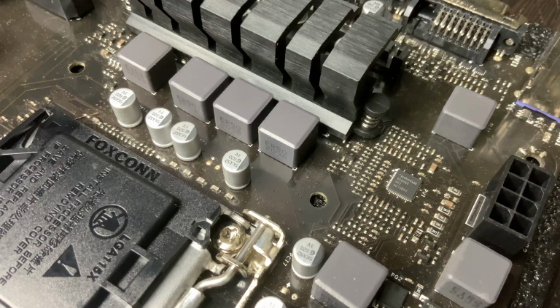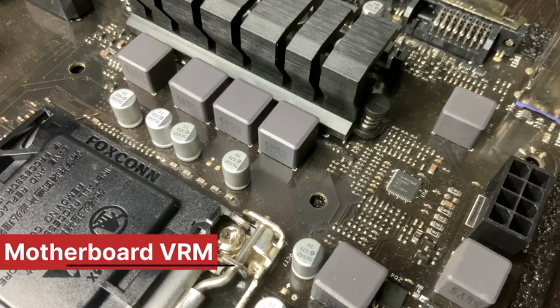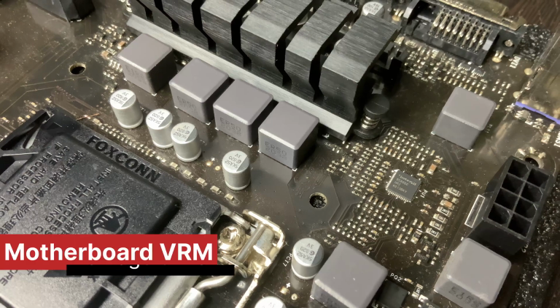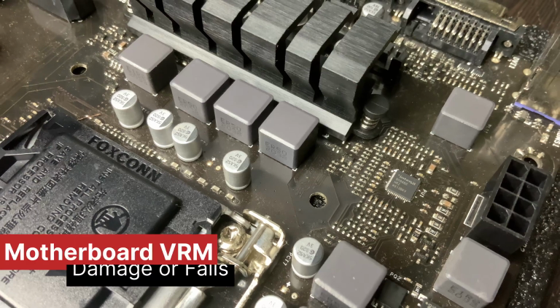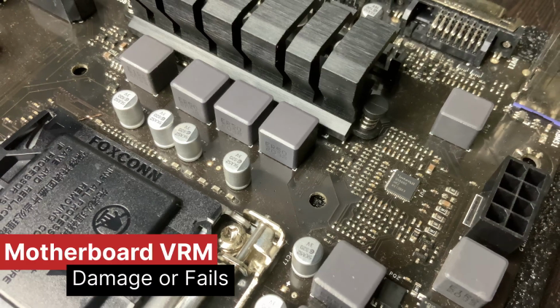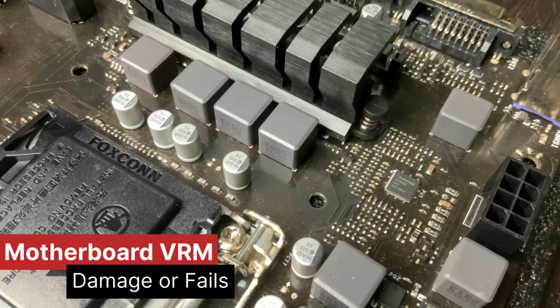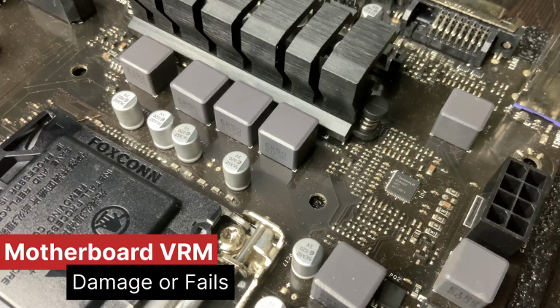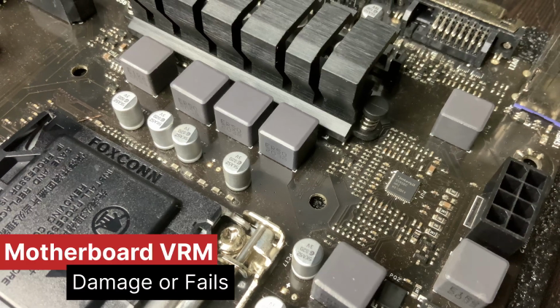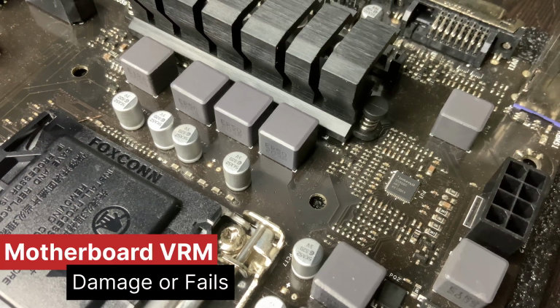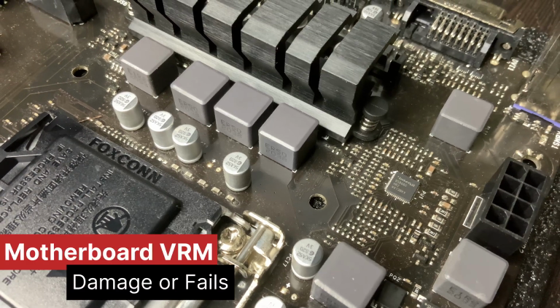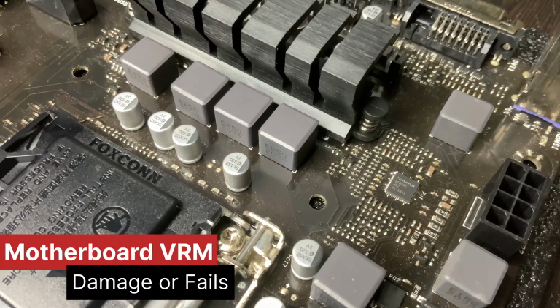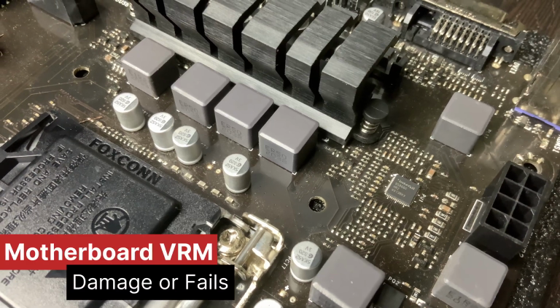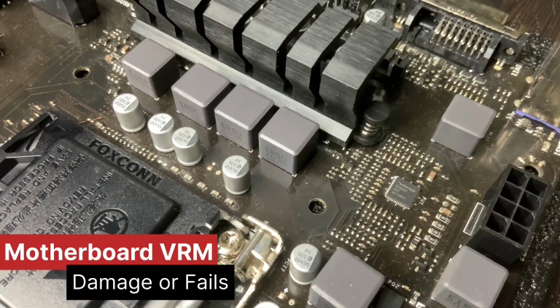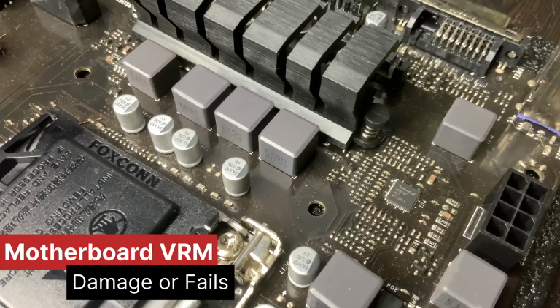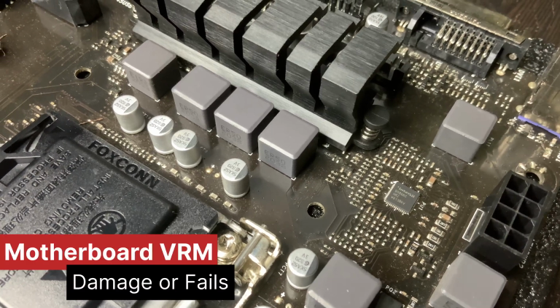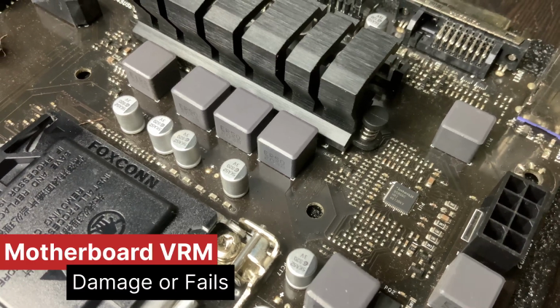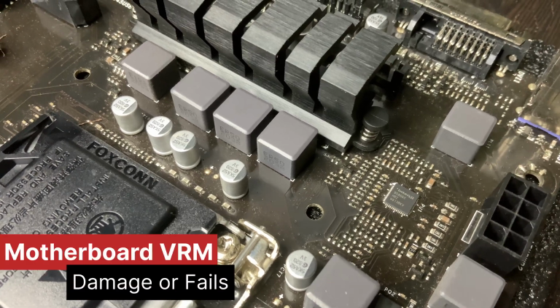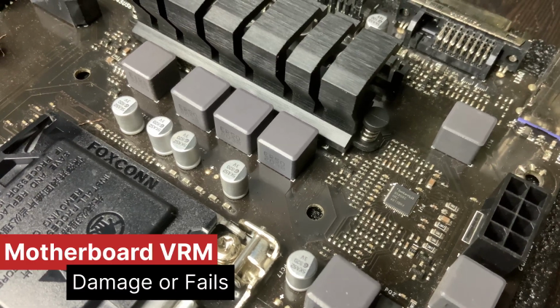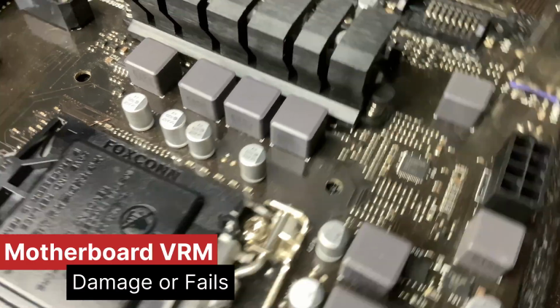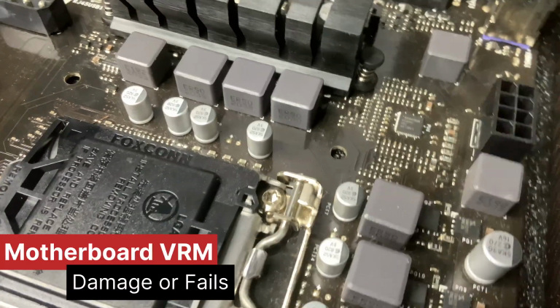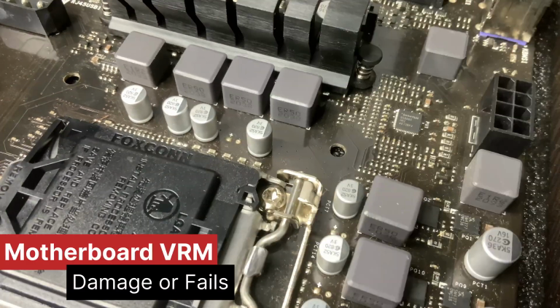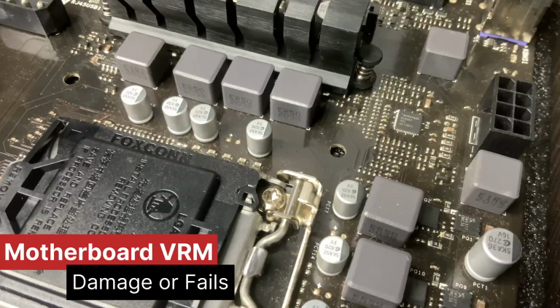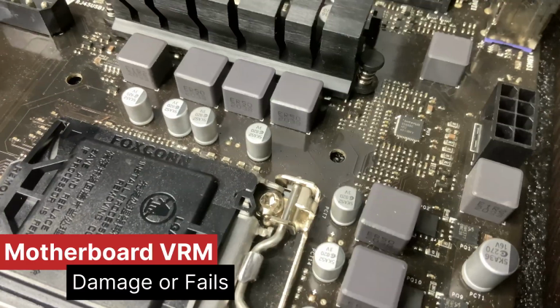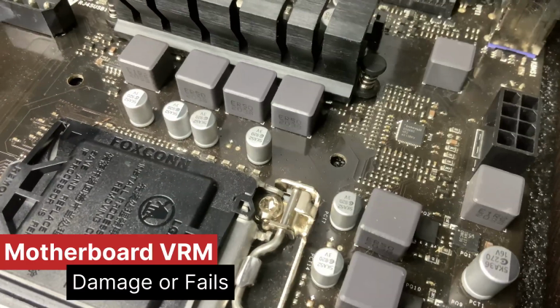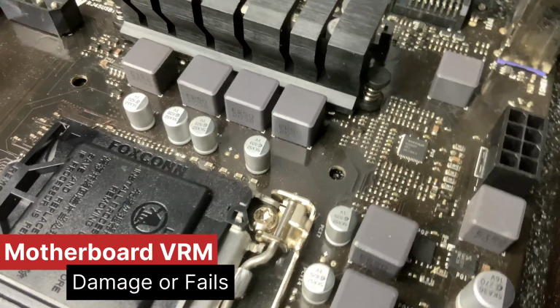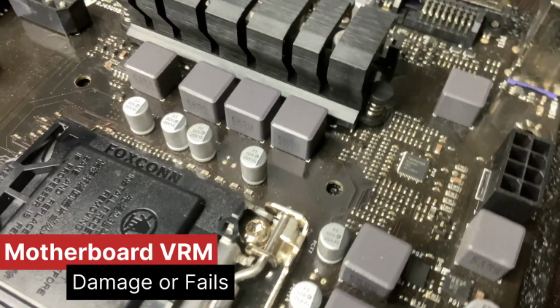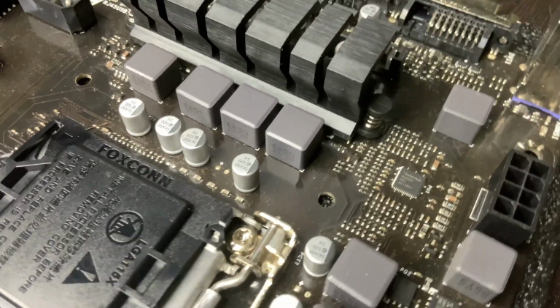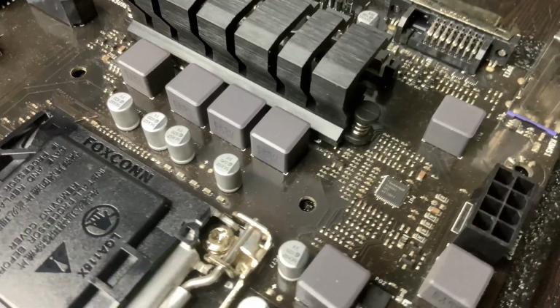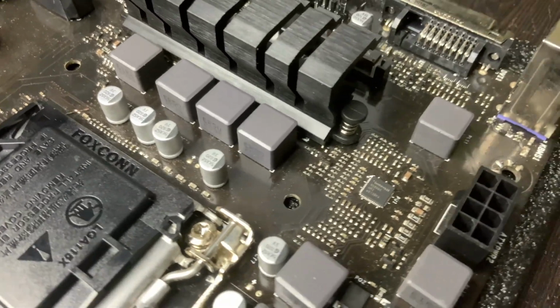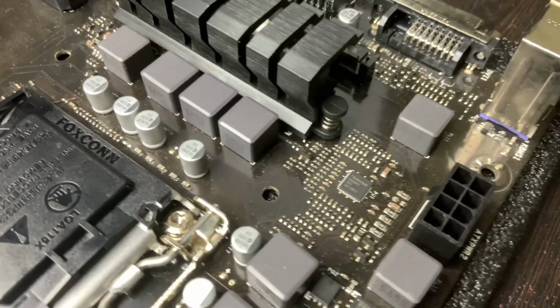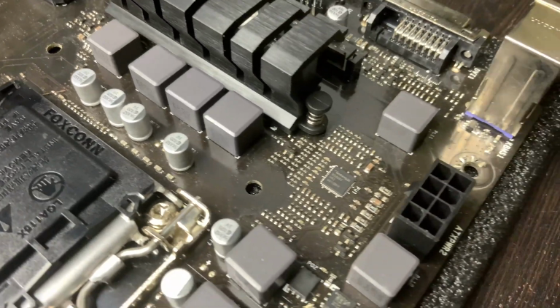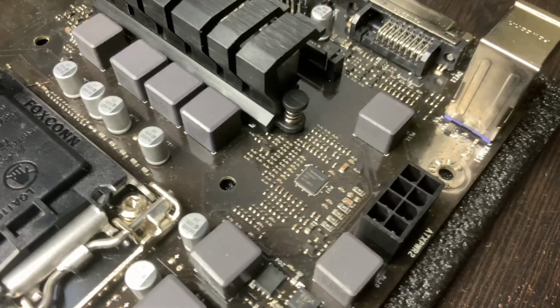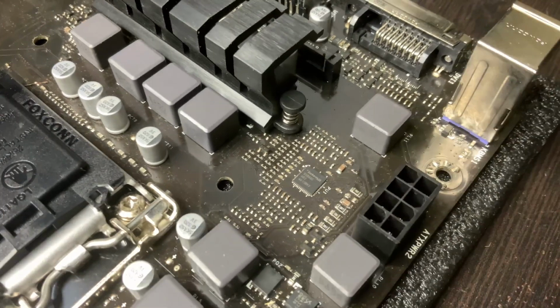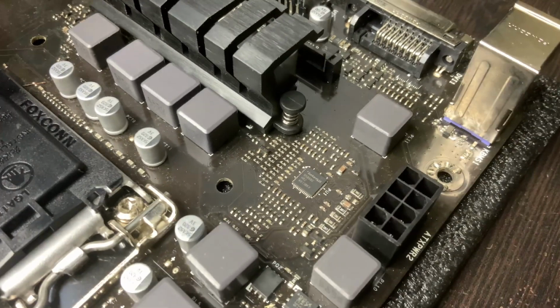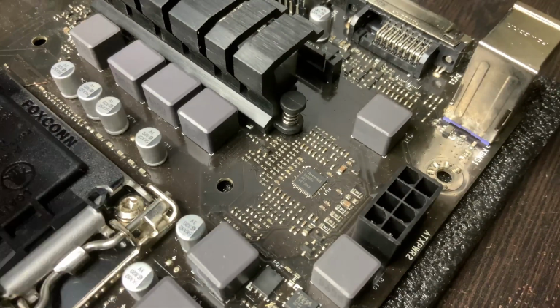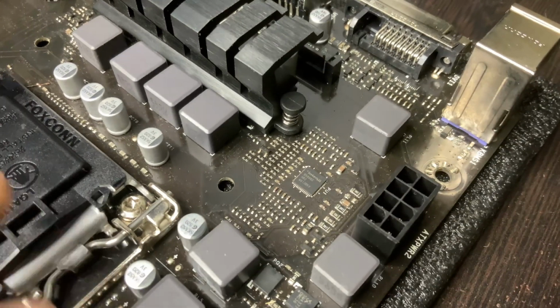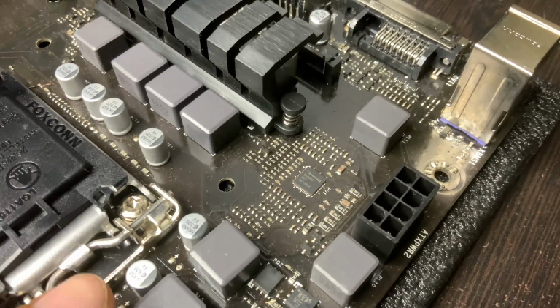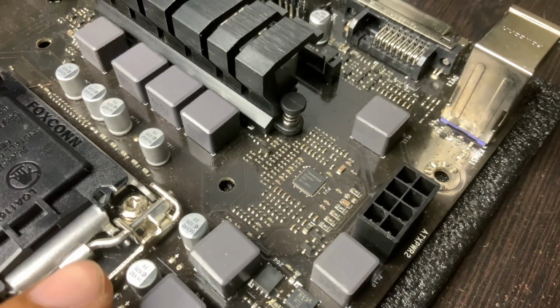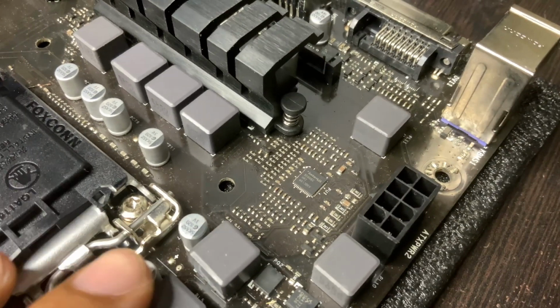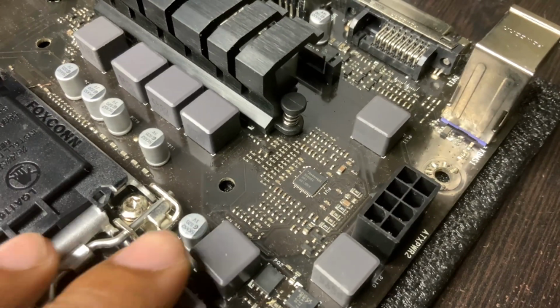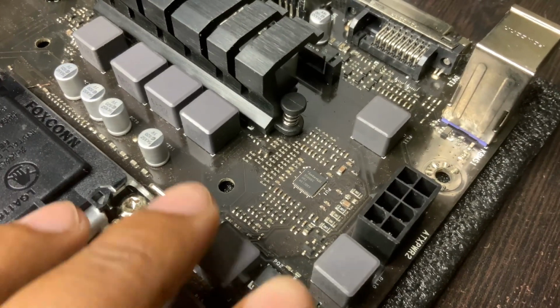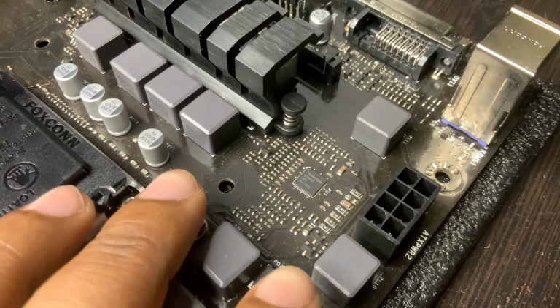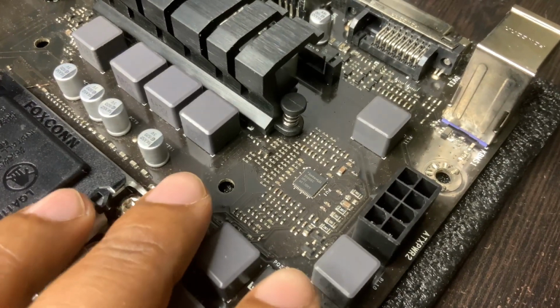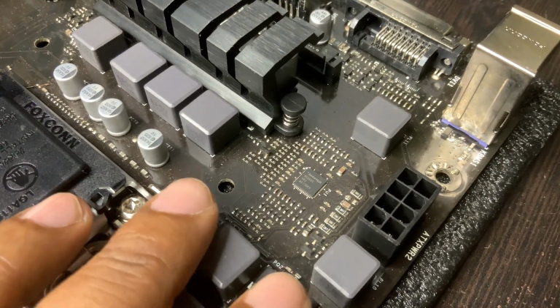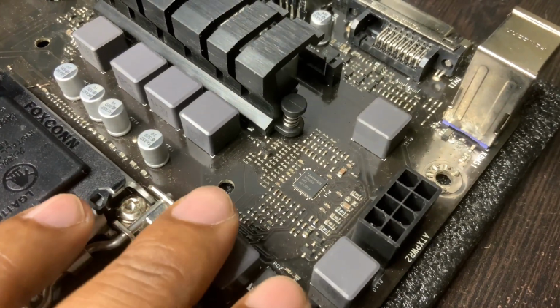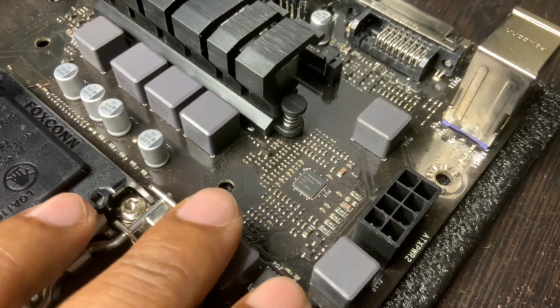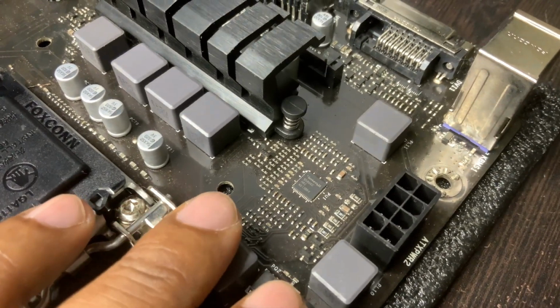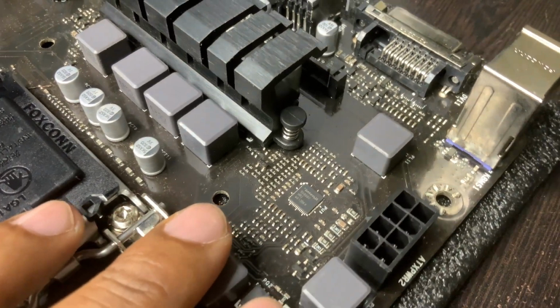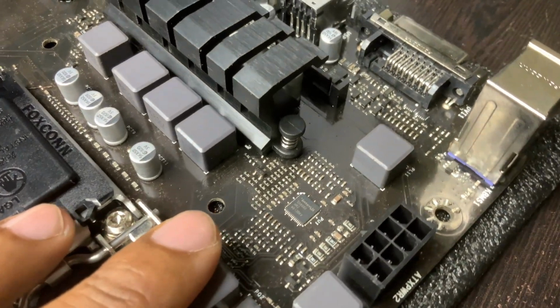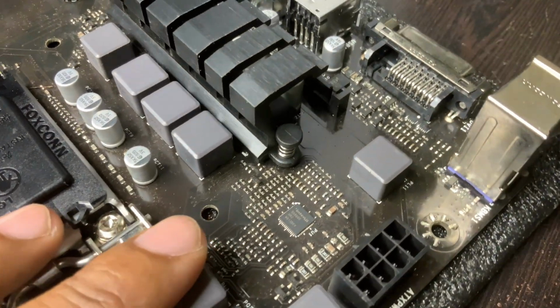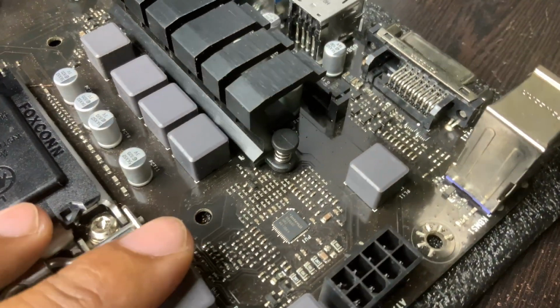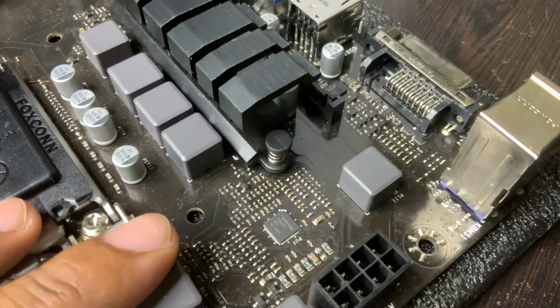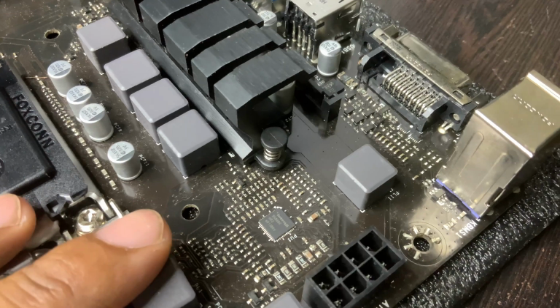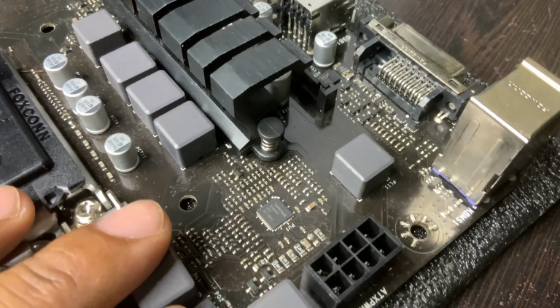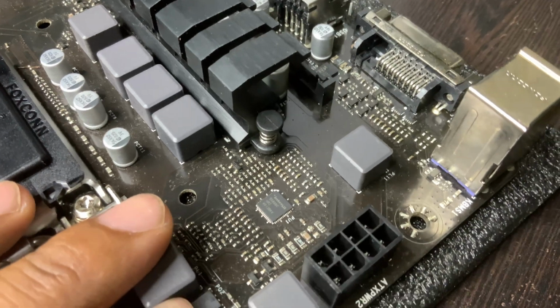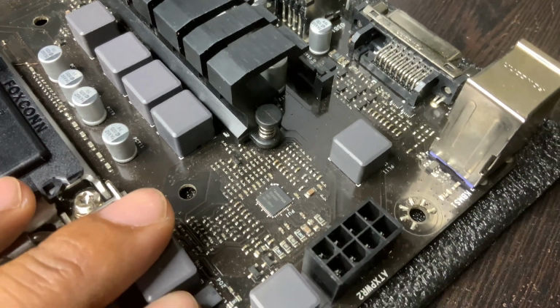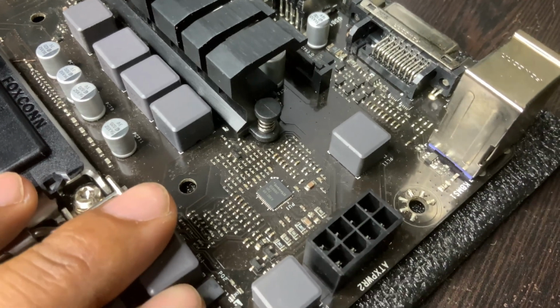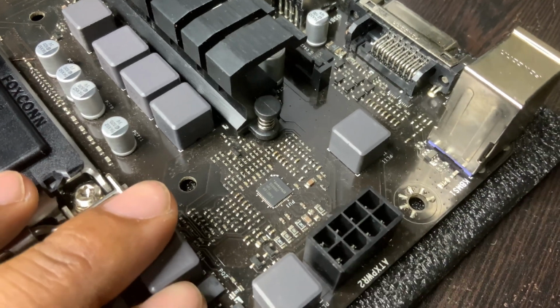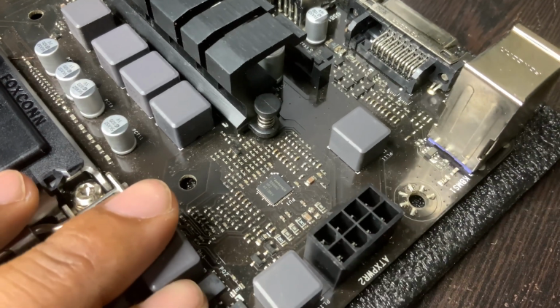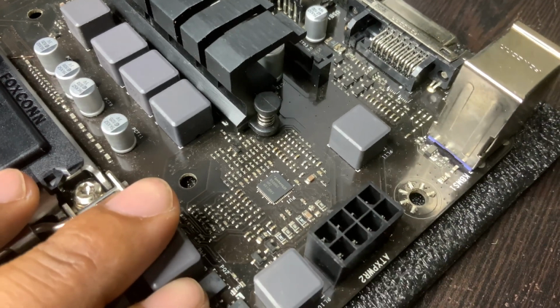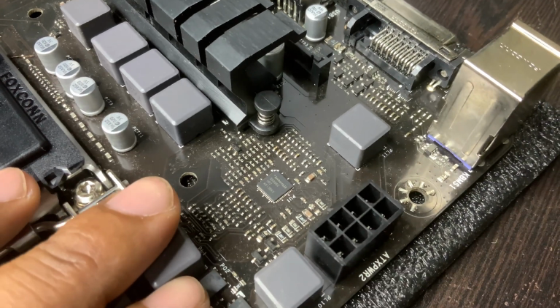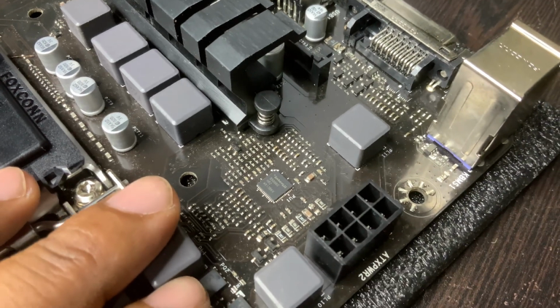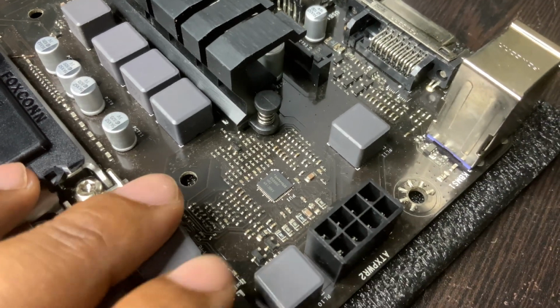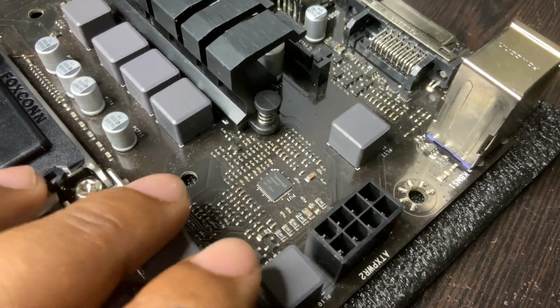VRM, voltage regulator module, on a motherboard is damaged, it can lead to serious issues with your computer. Here's what can happen.